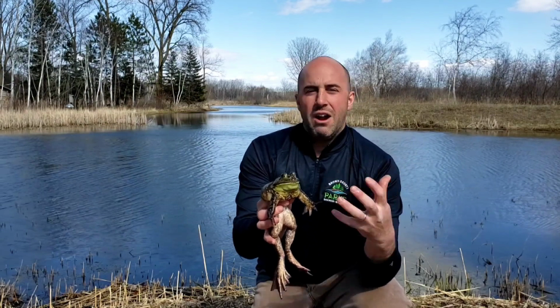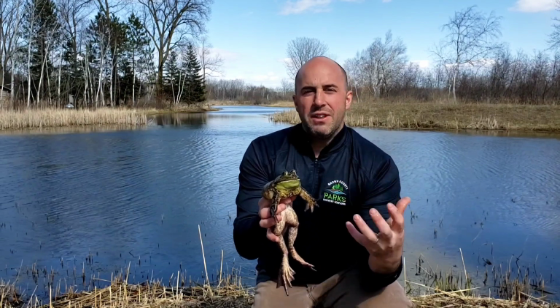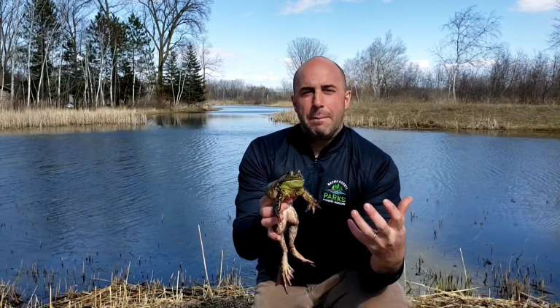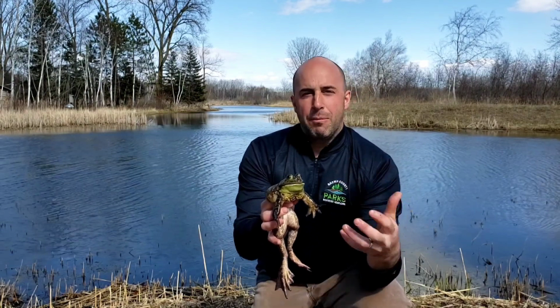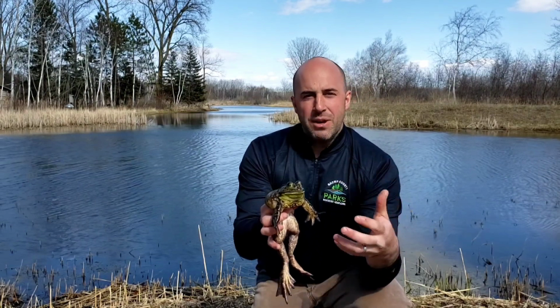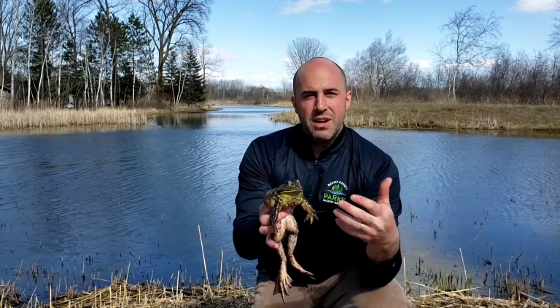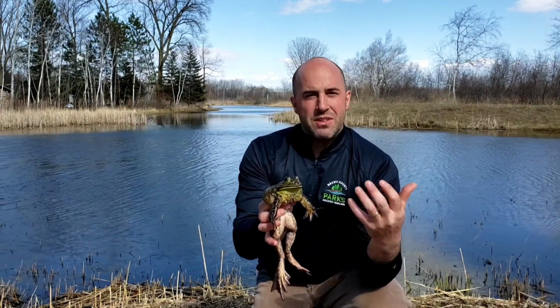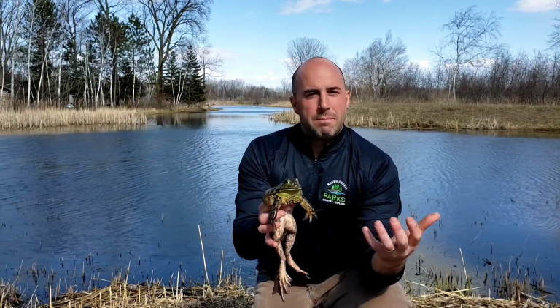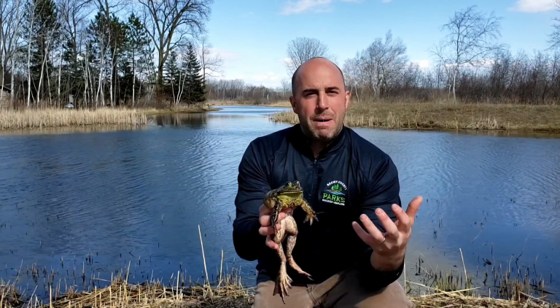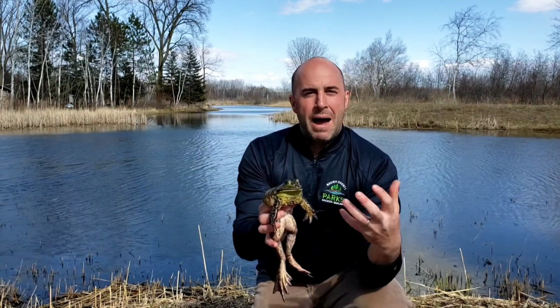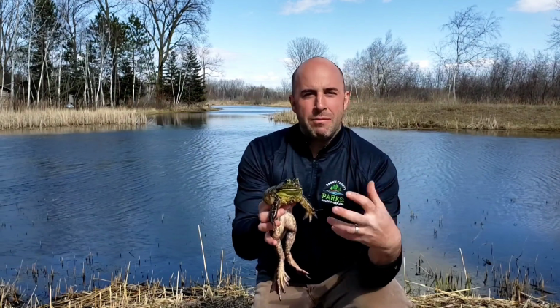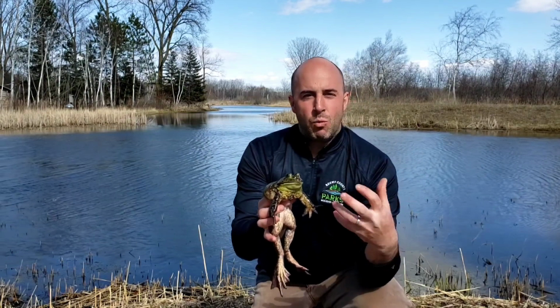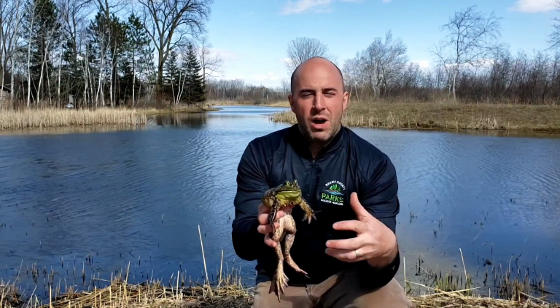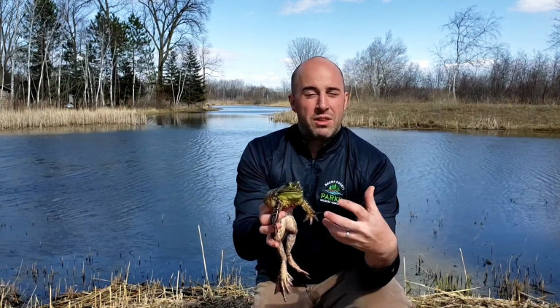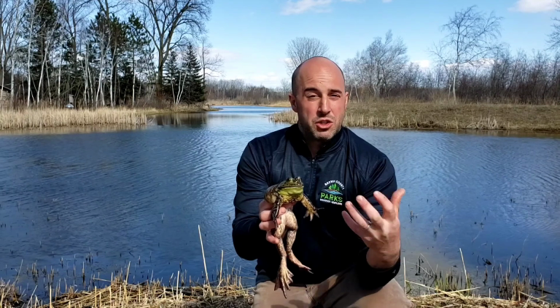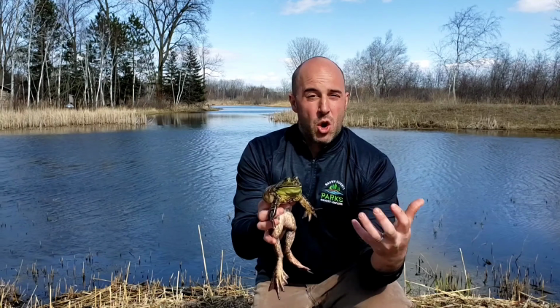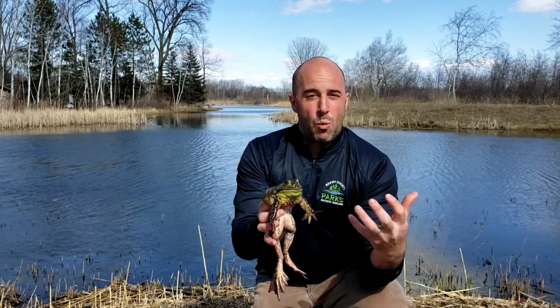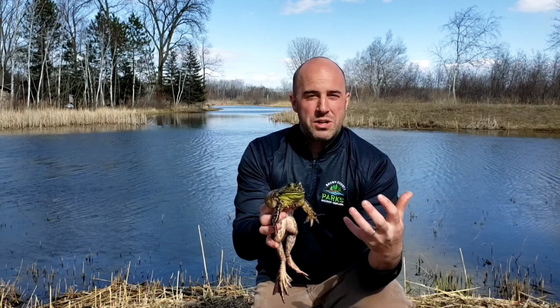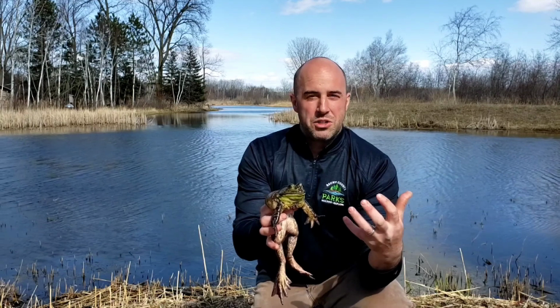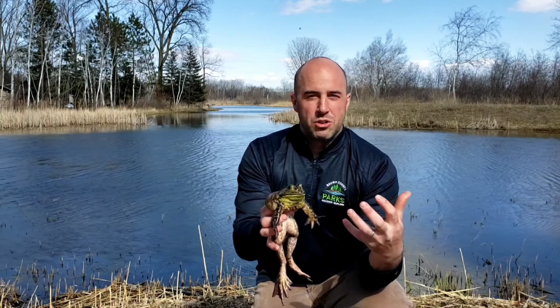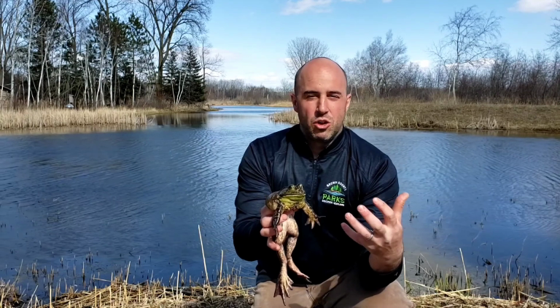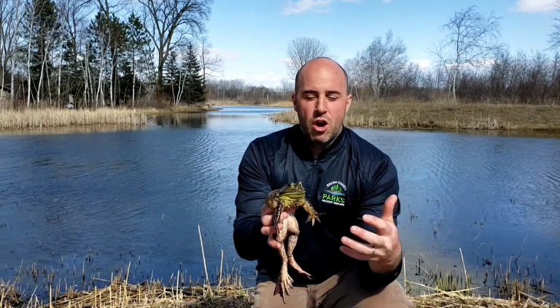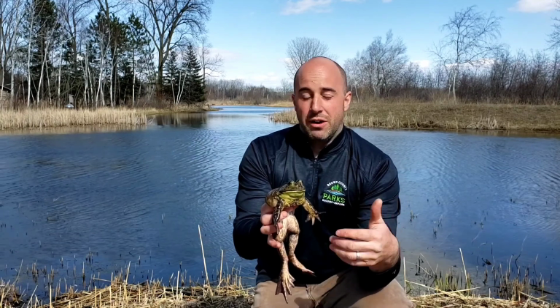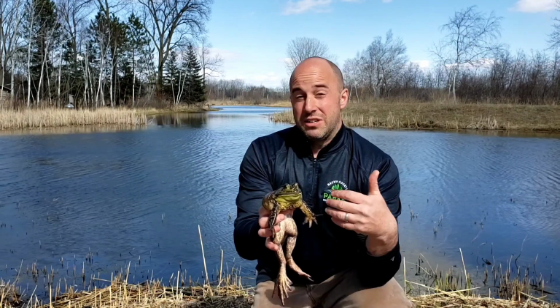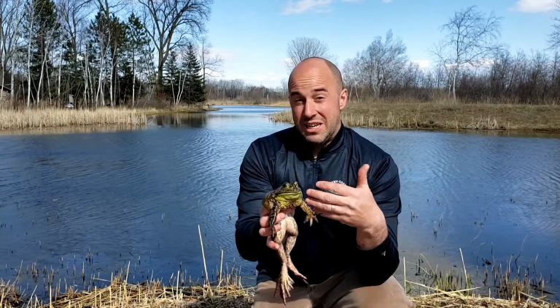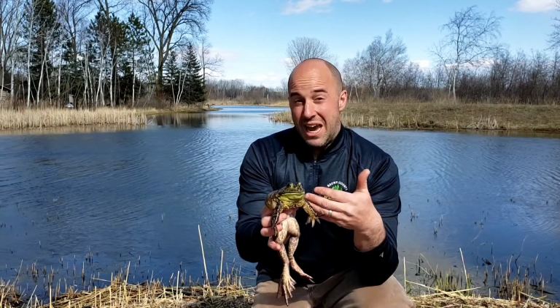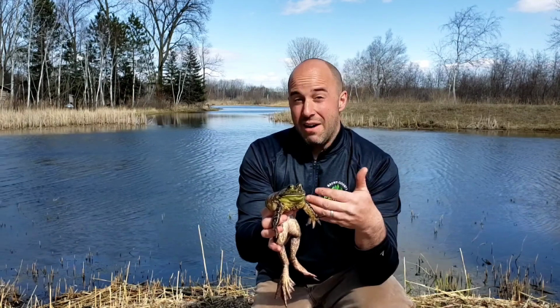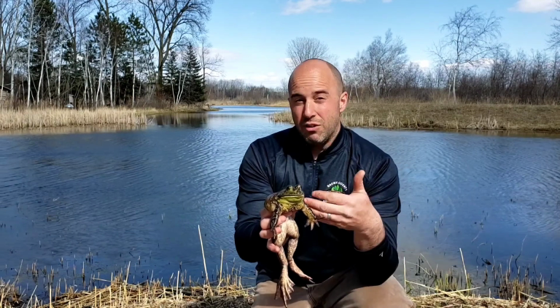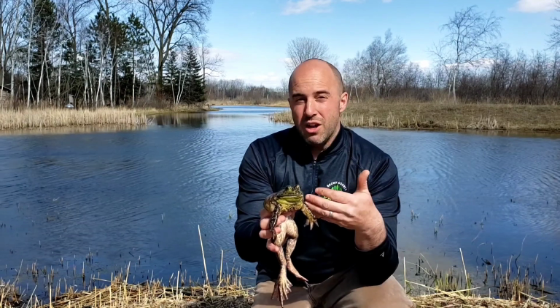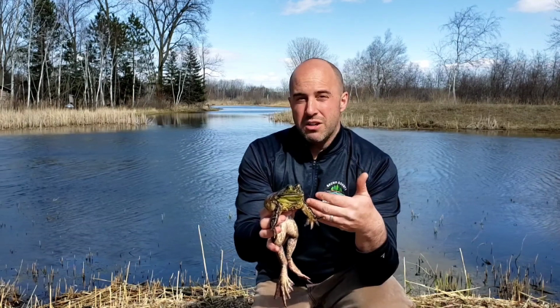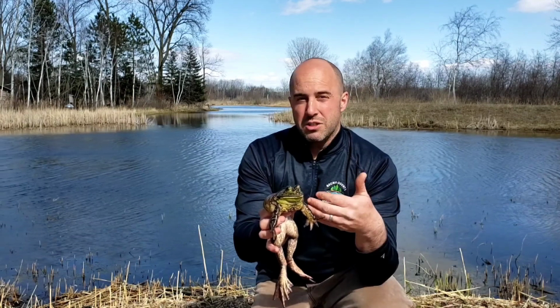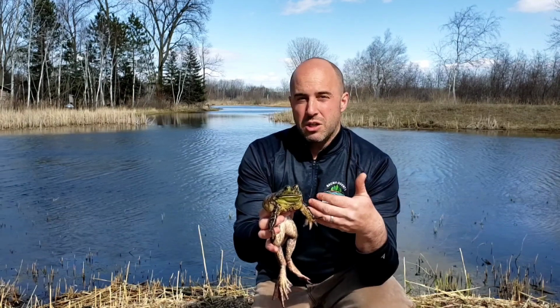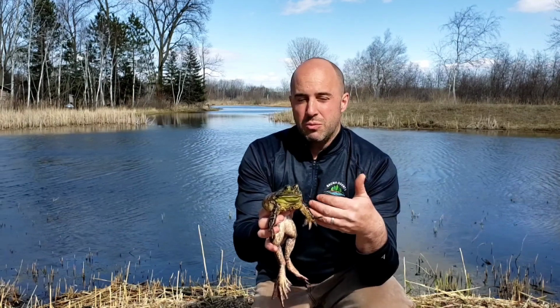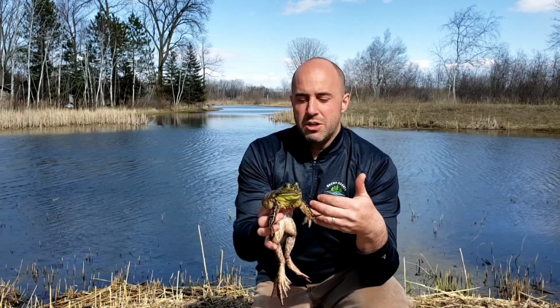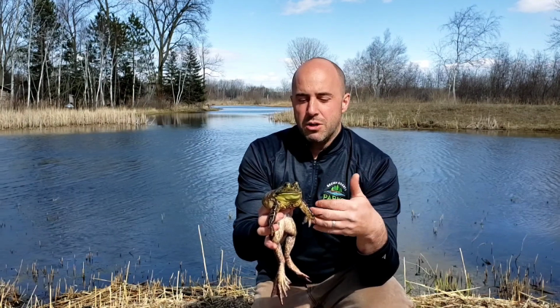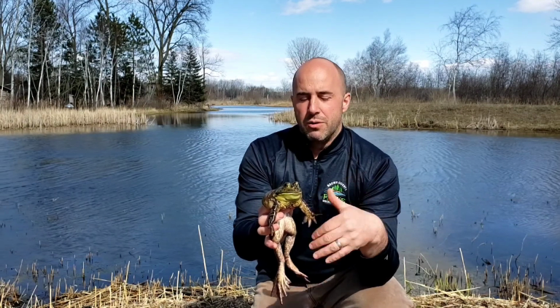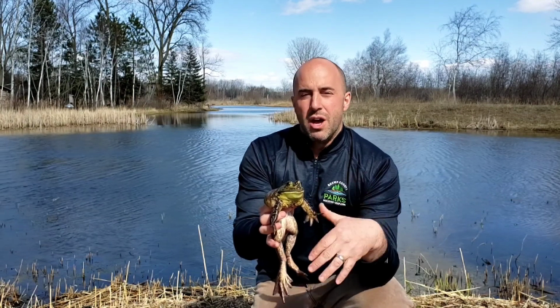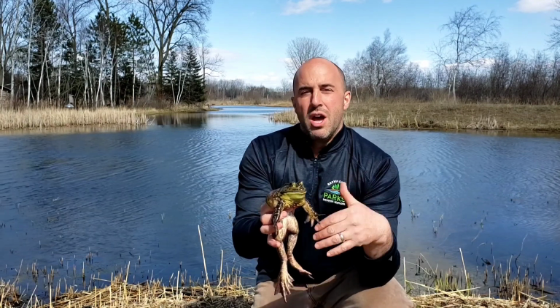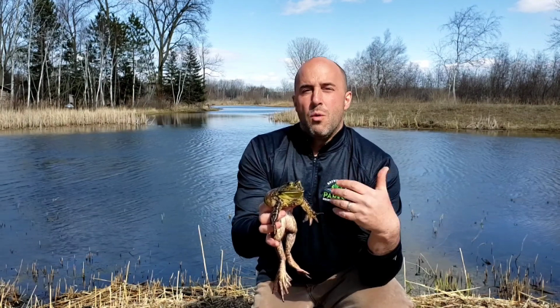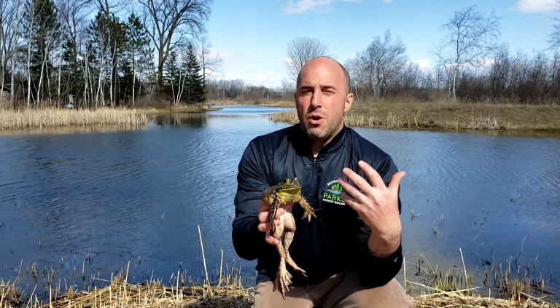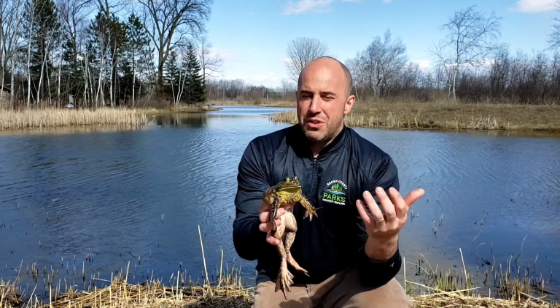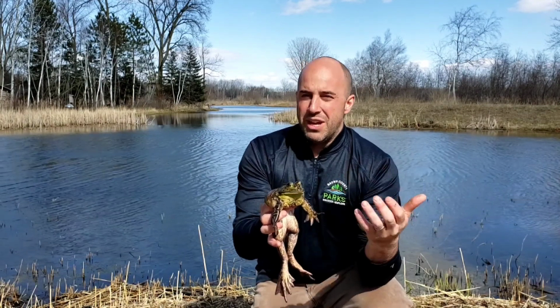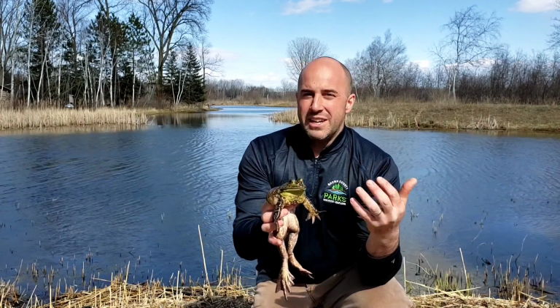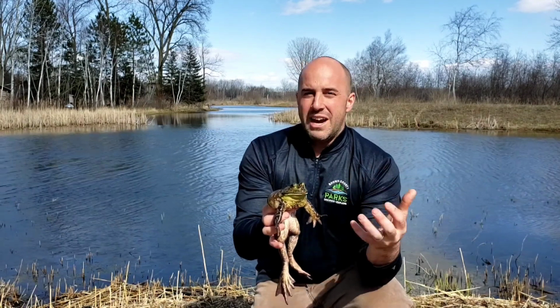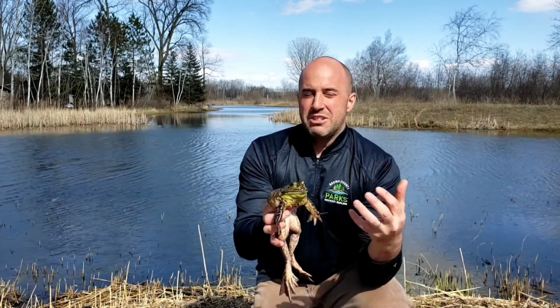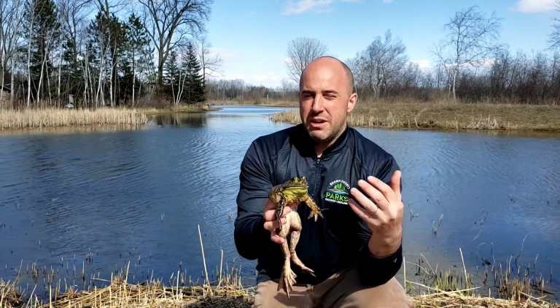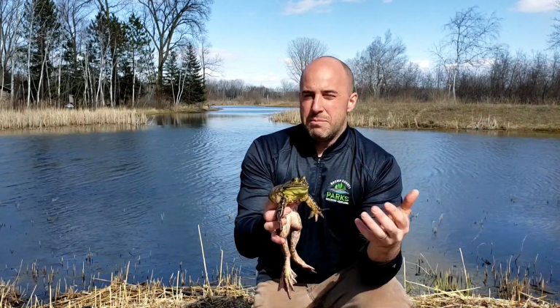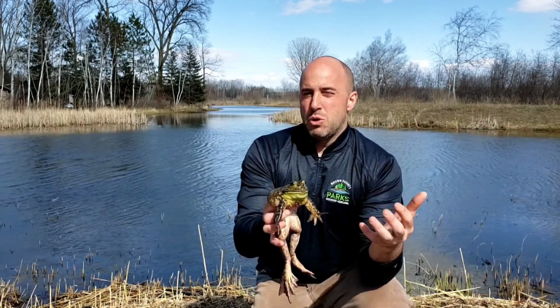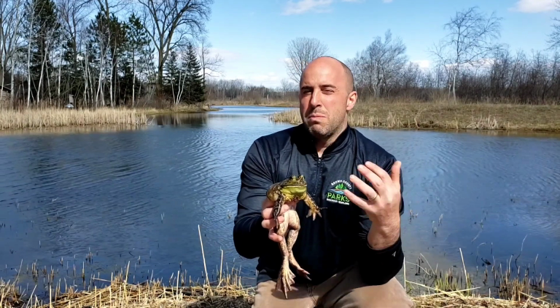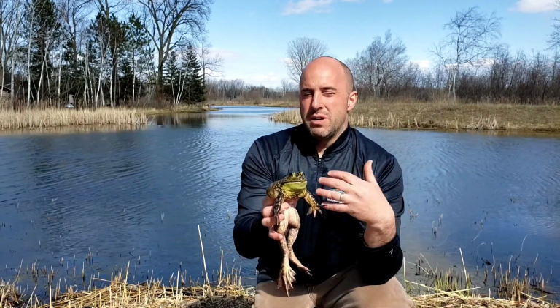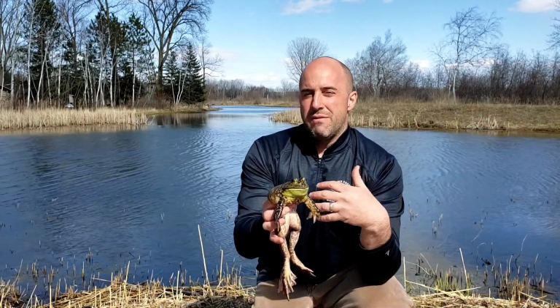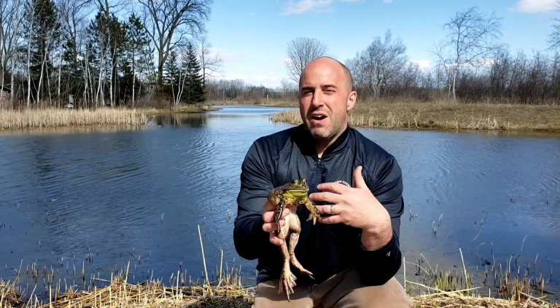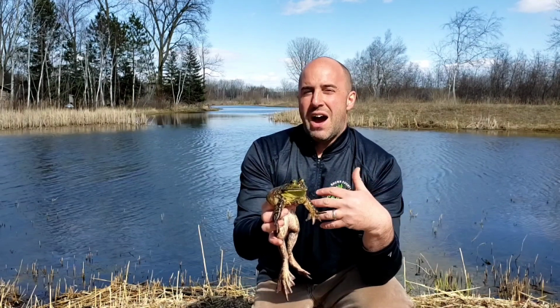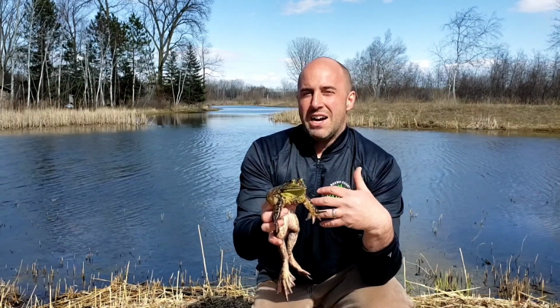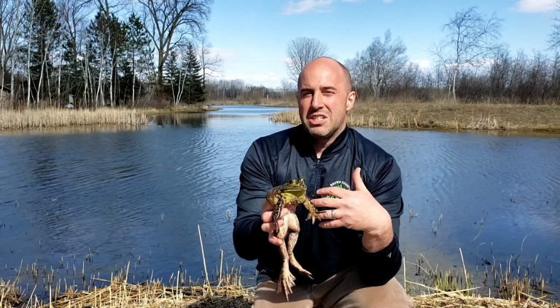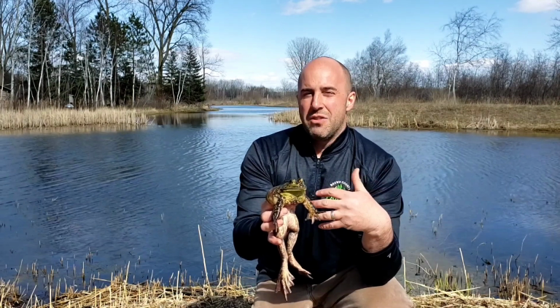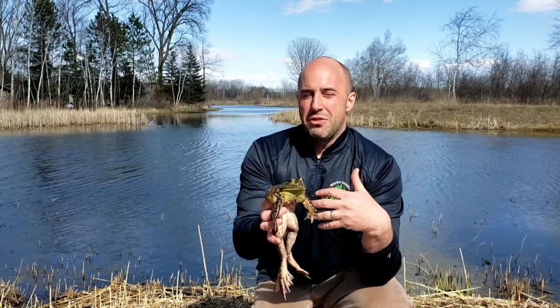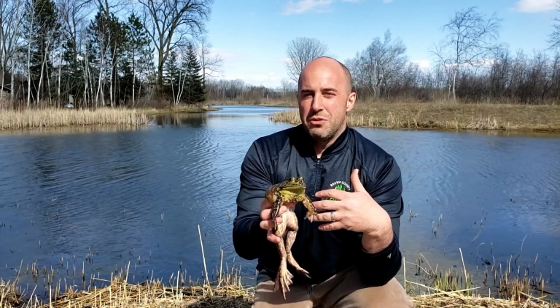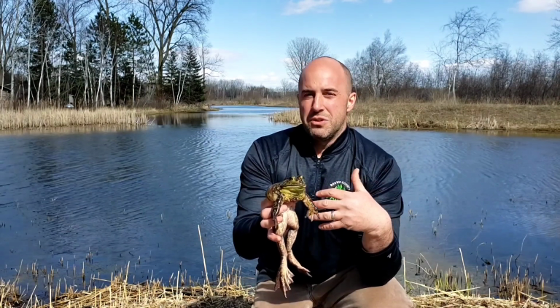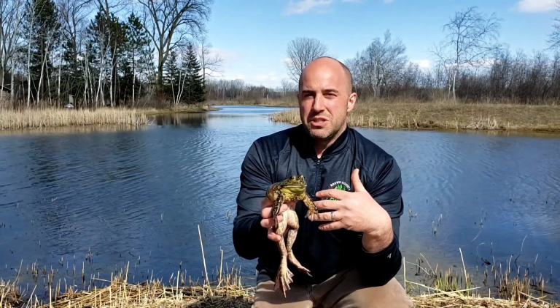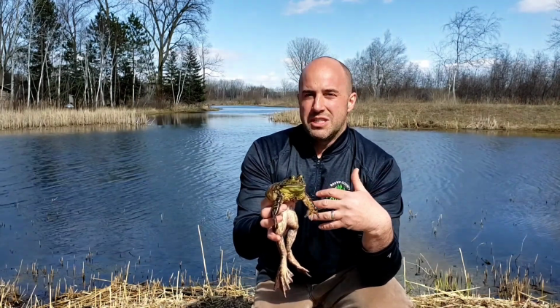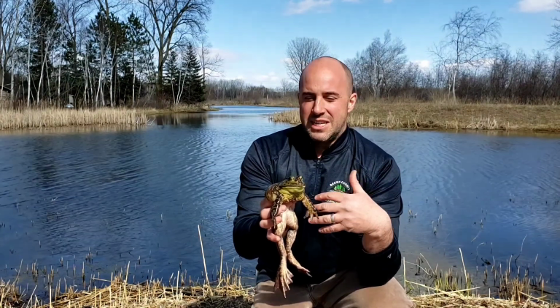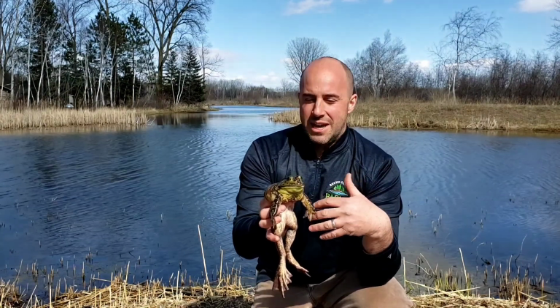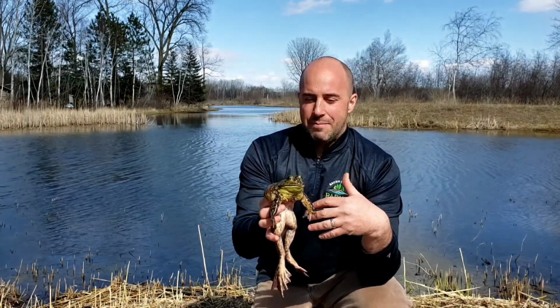How do they breathe at the bottom of a wetland all winter long, since they have lungs like we do? Well, they can actually absorb enough oxygen through their skin.